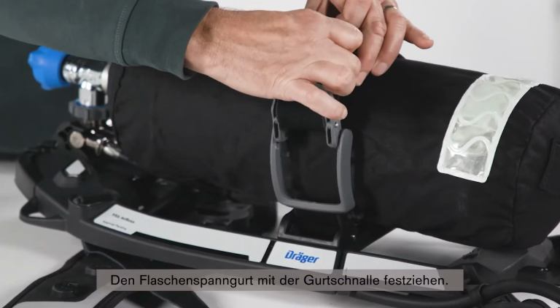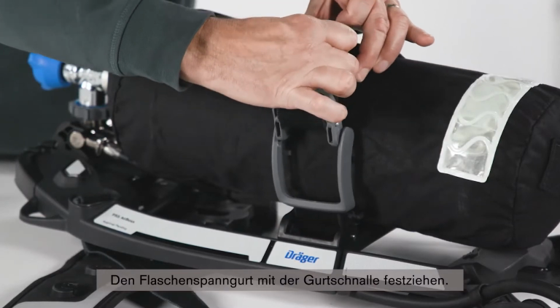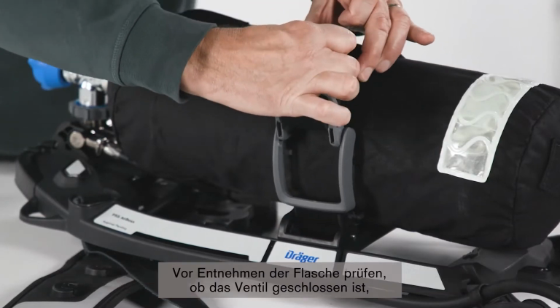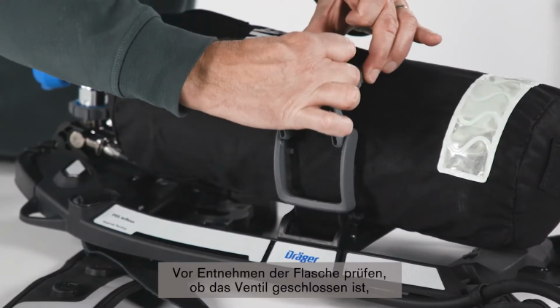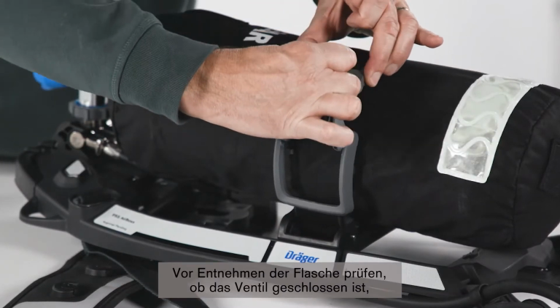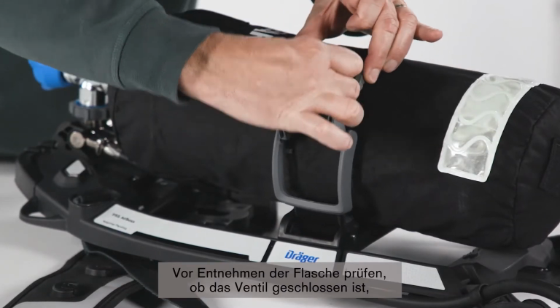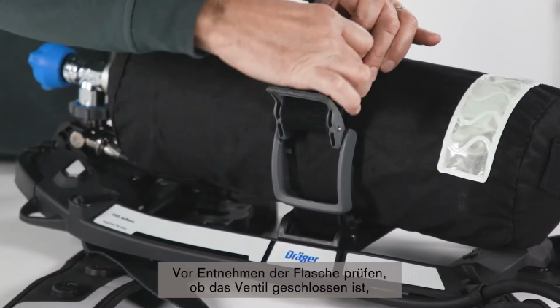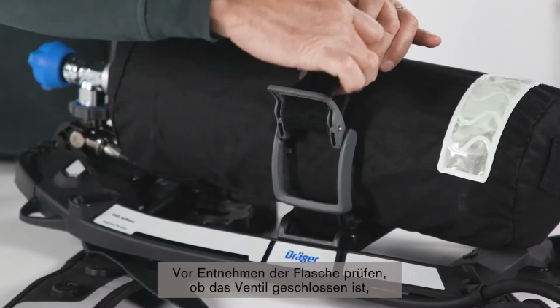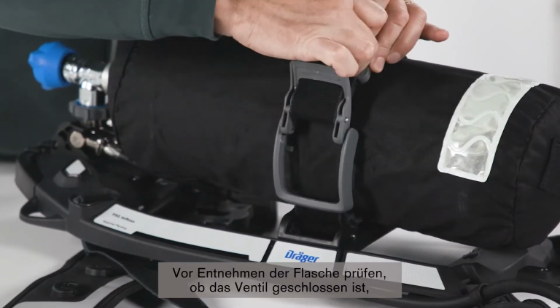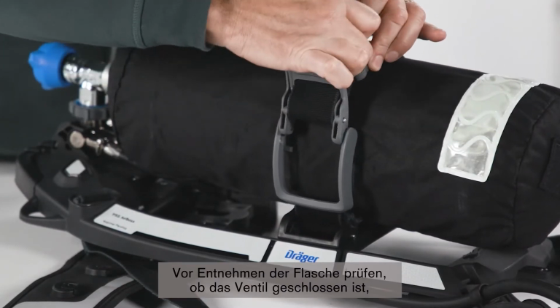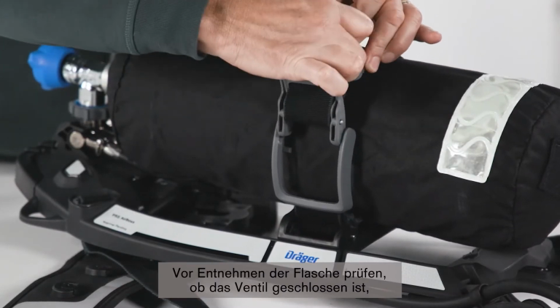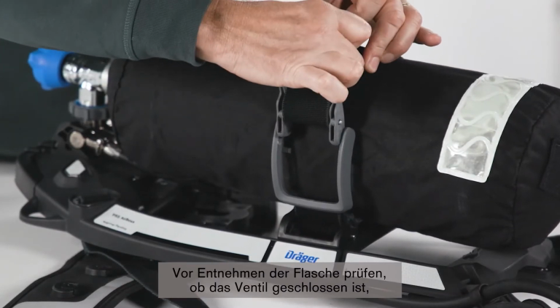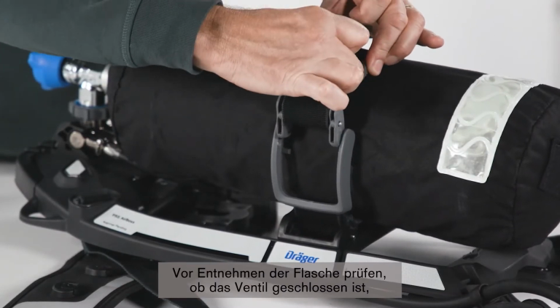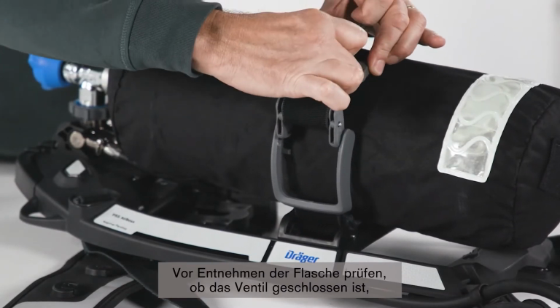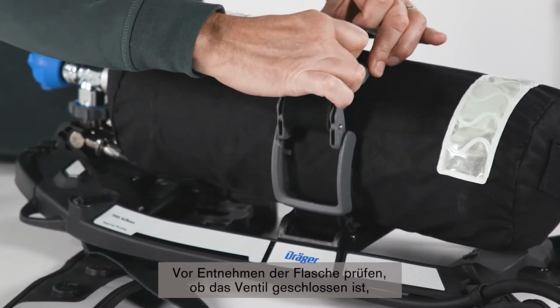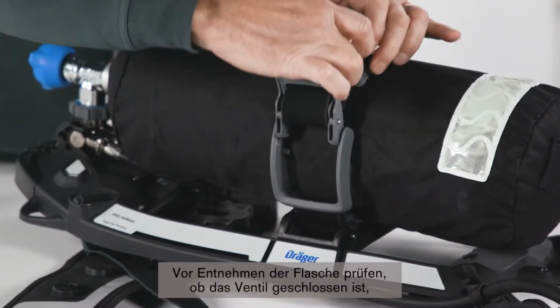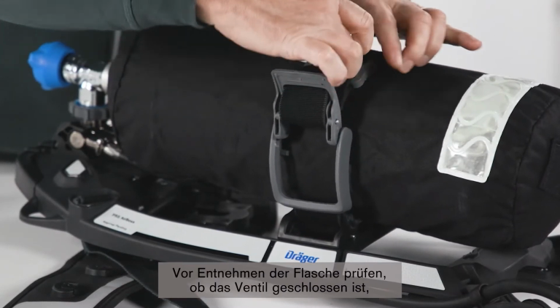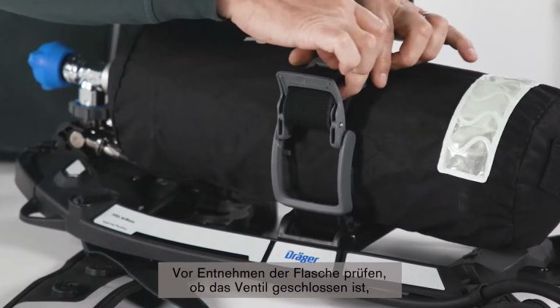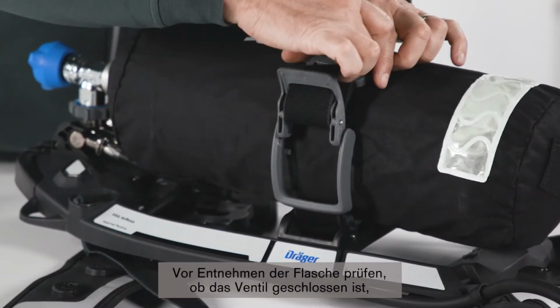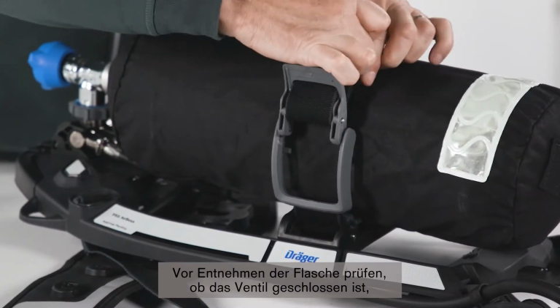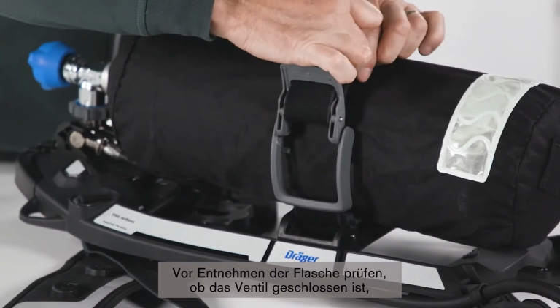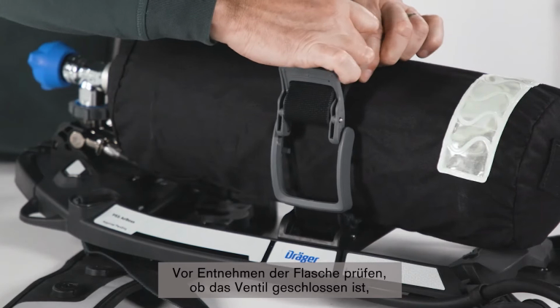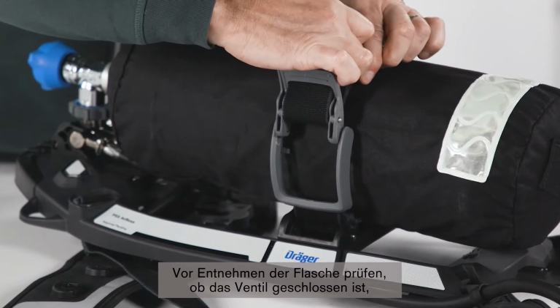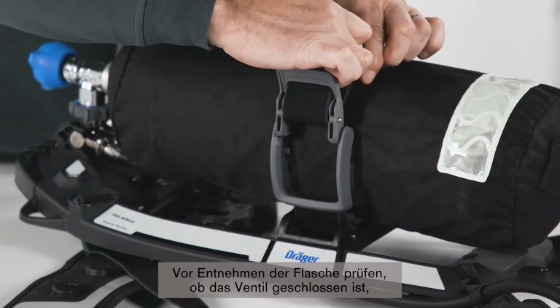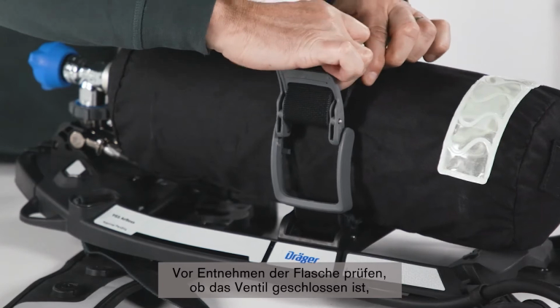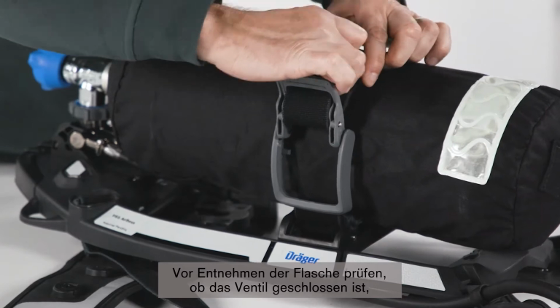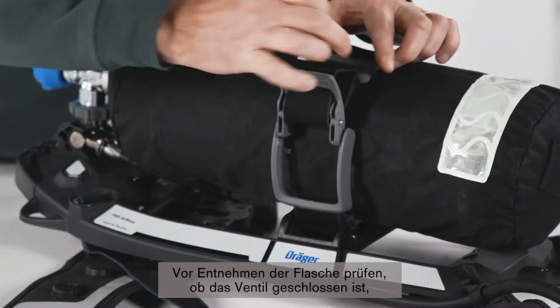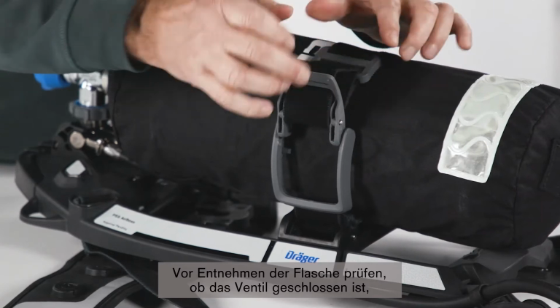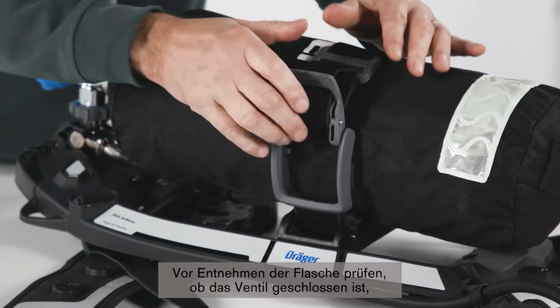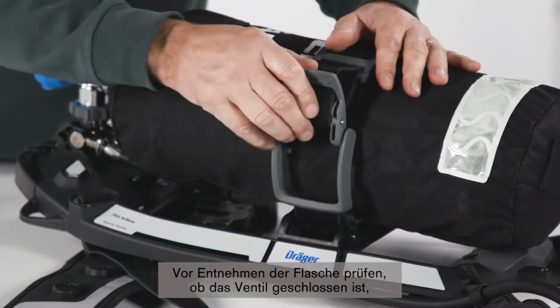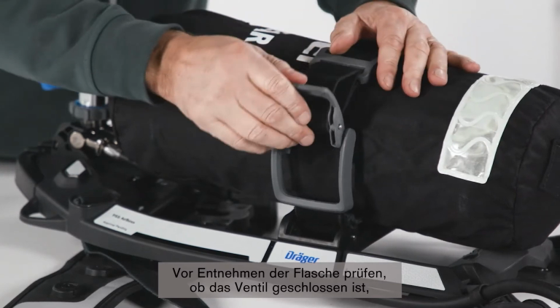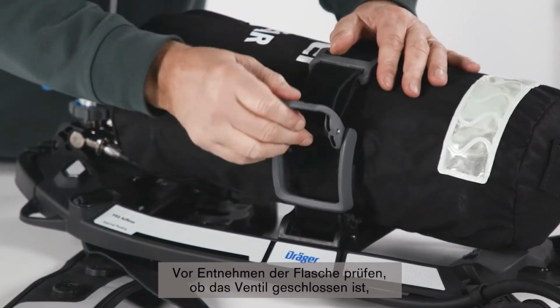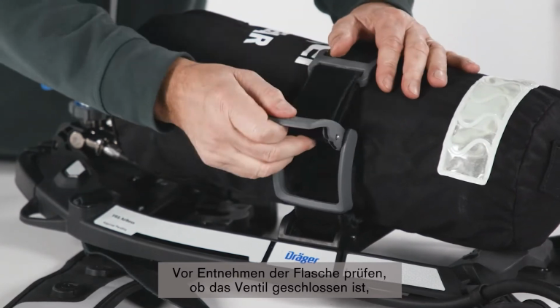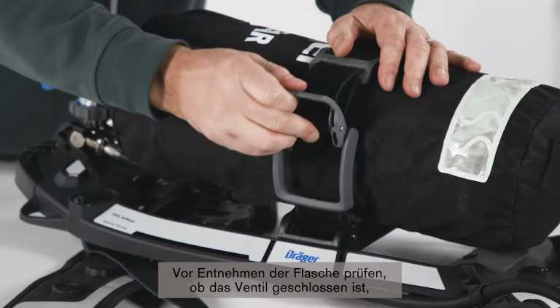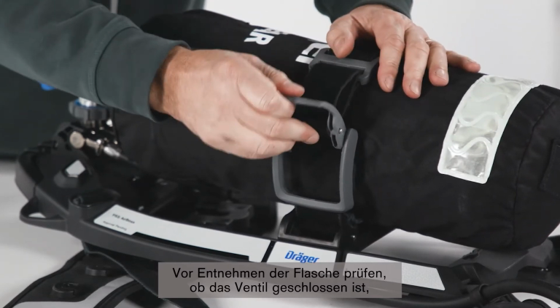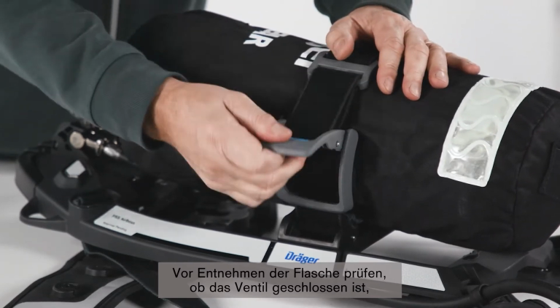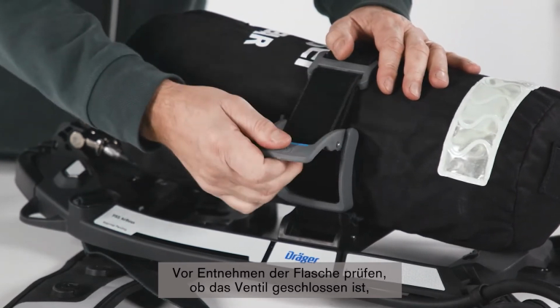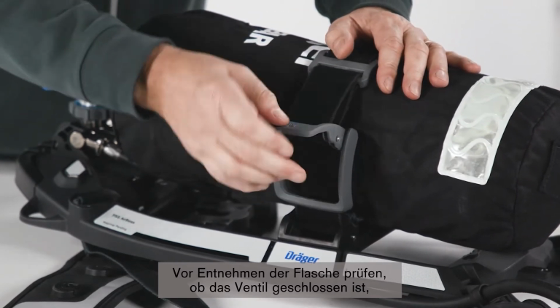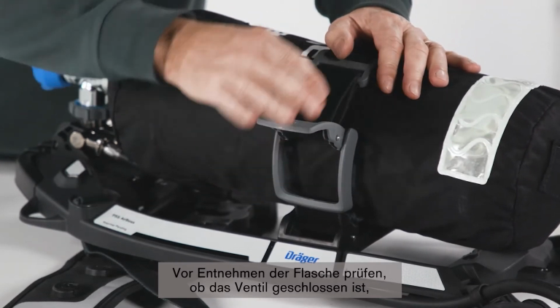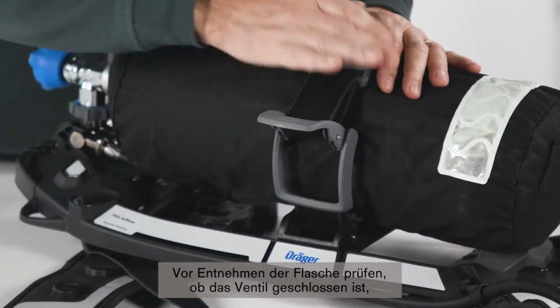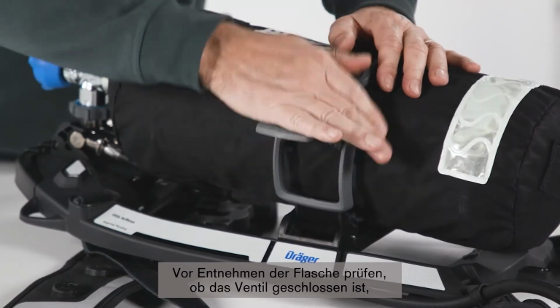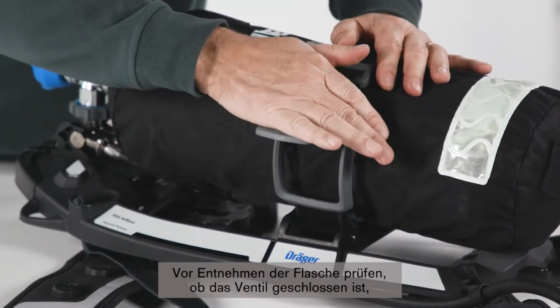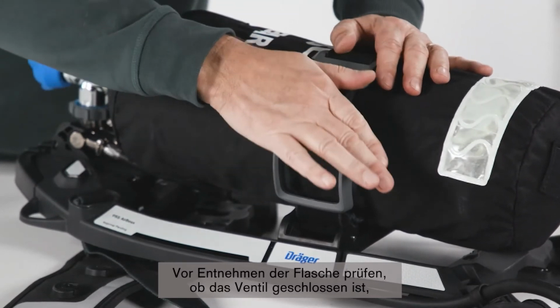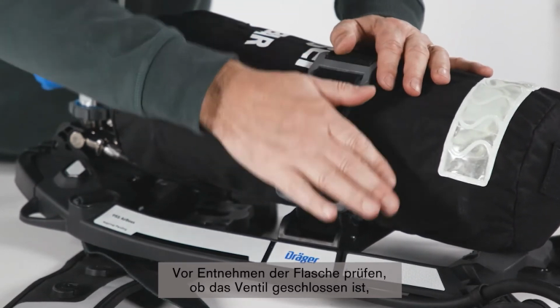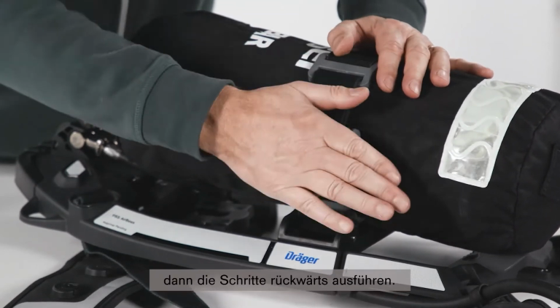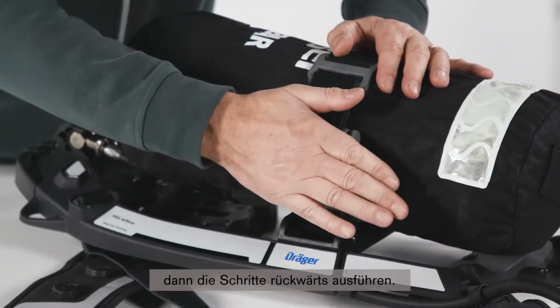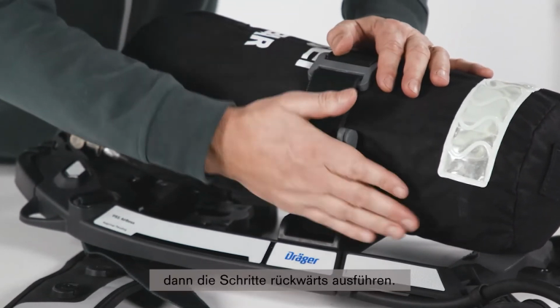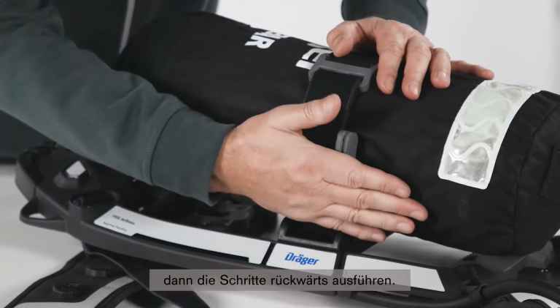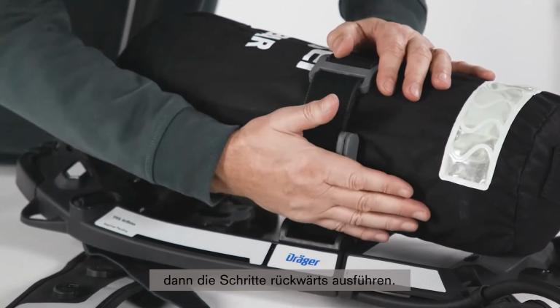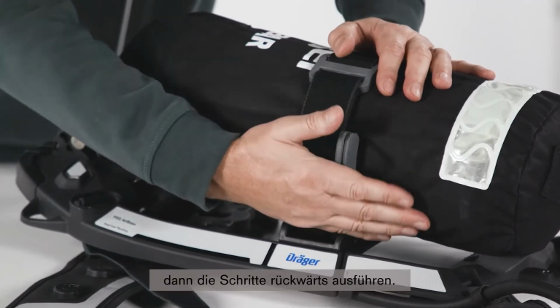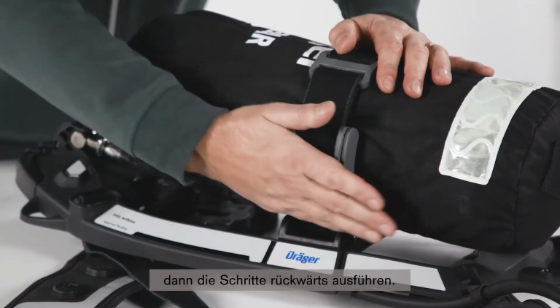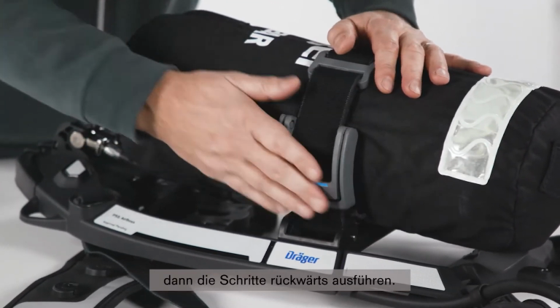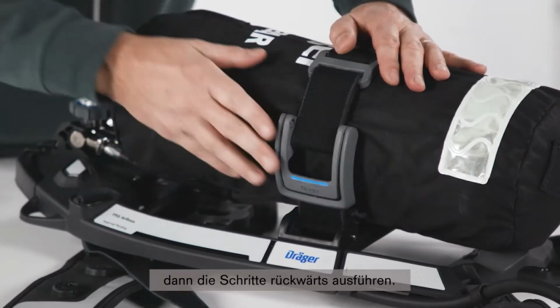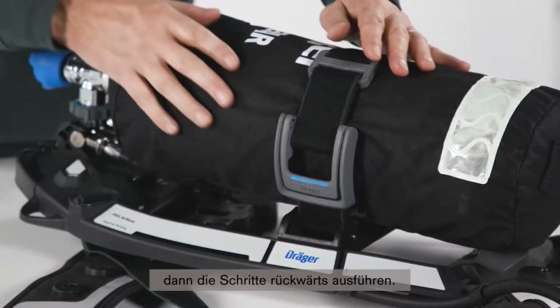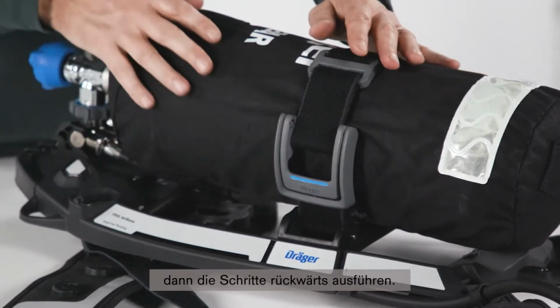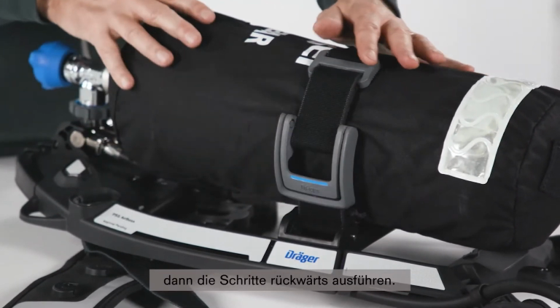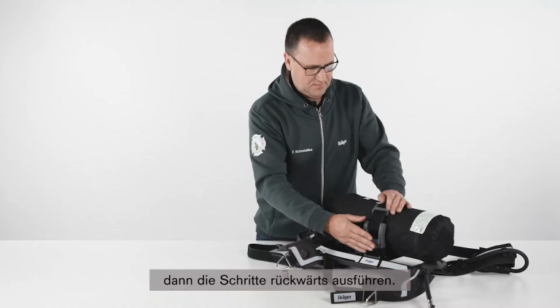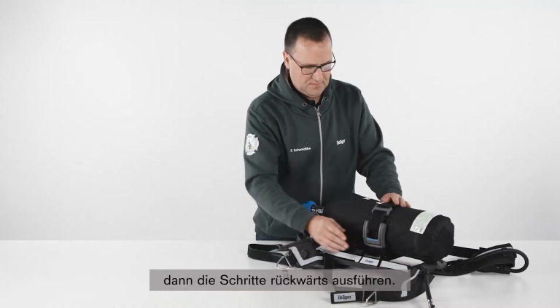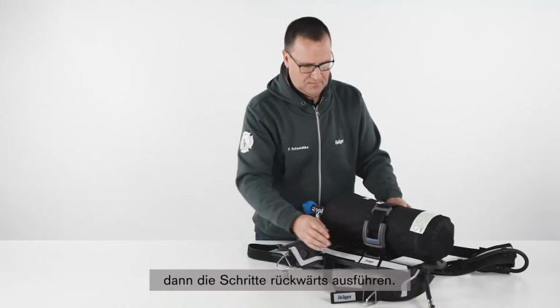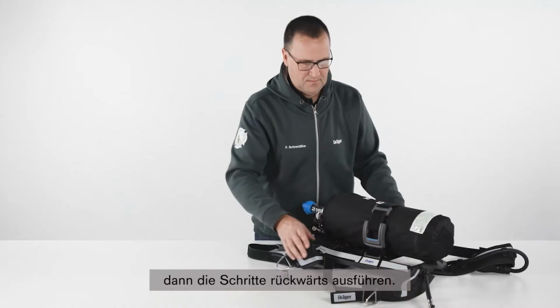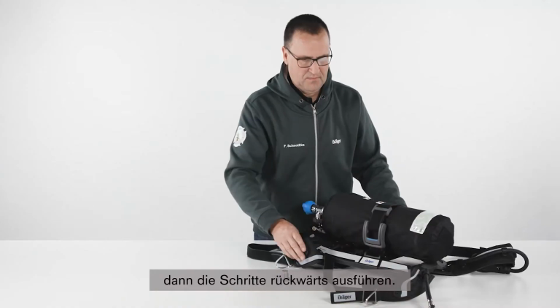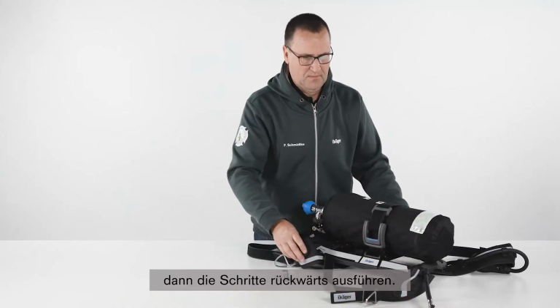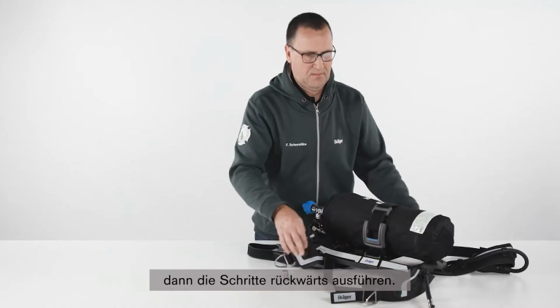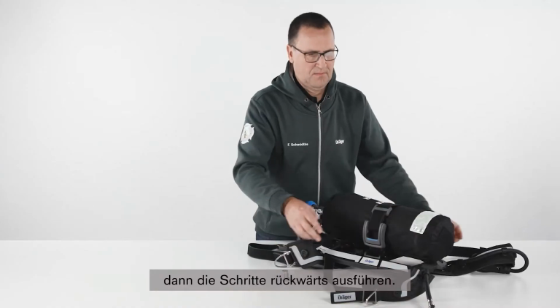To remove the cylinder, first check whether the cylinder valve is closed and then follow the reverse procedure.